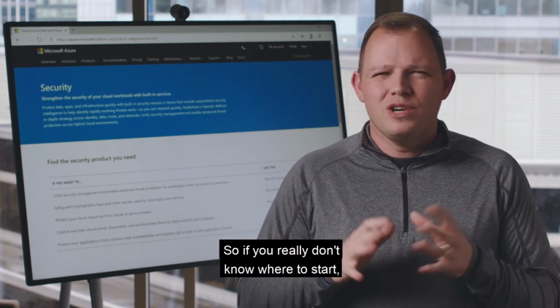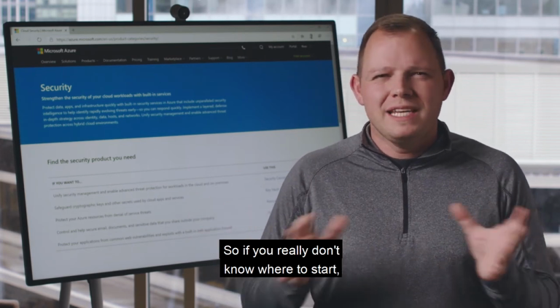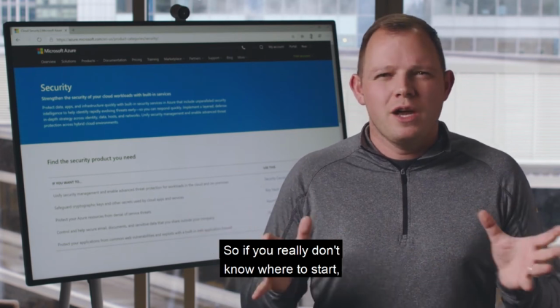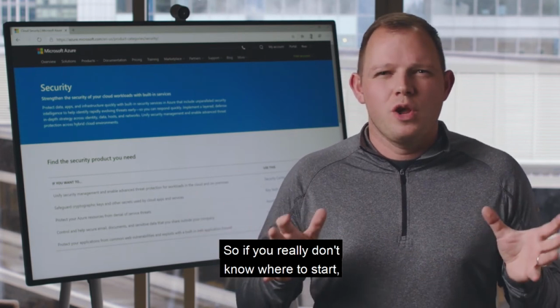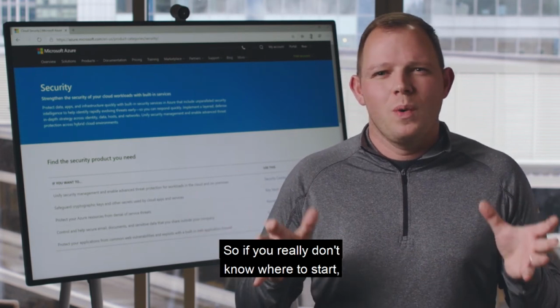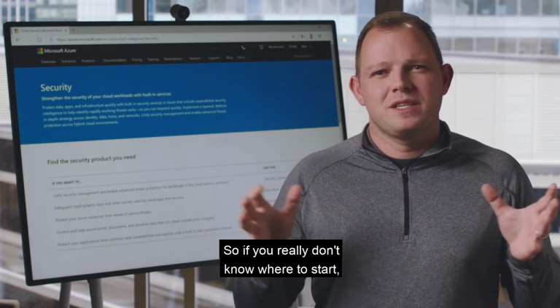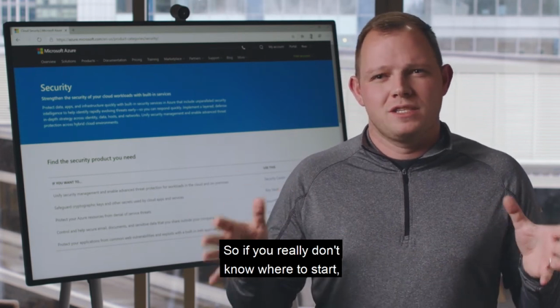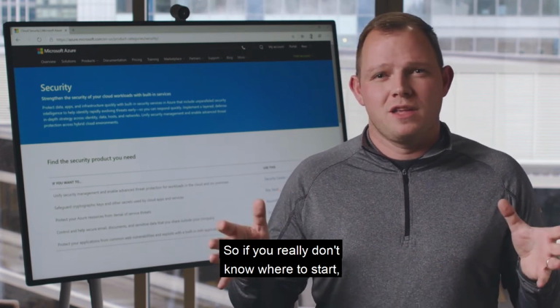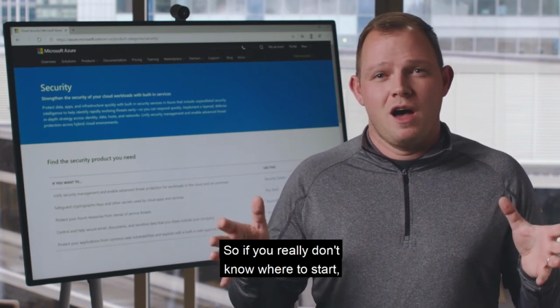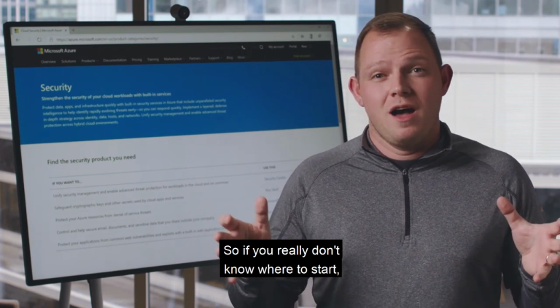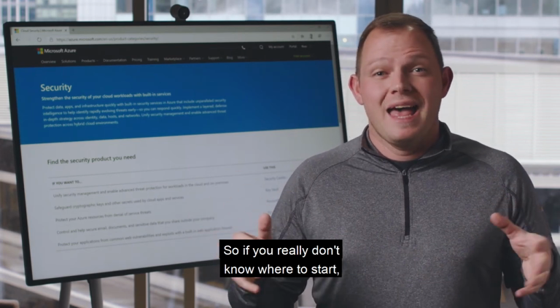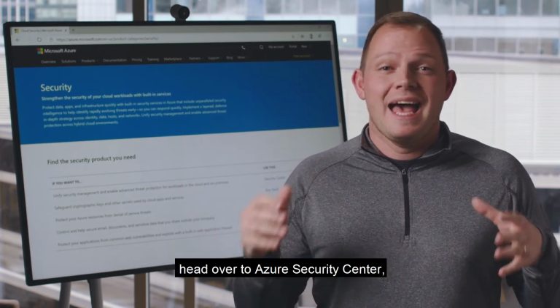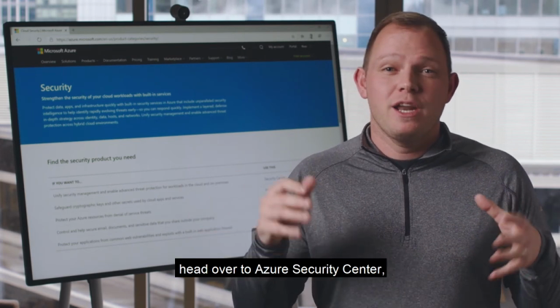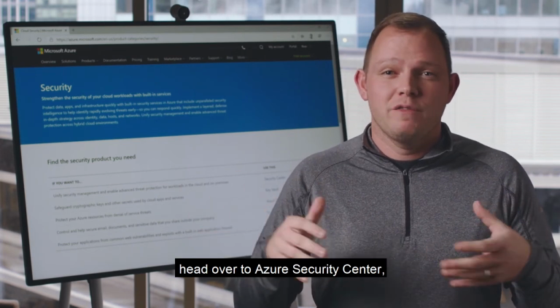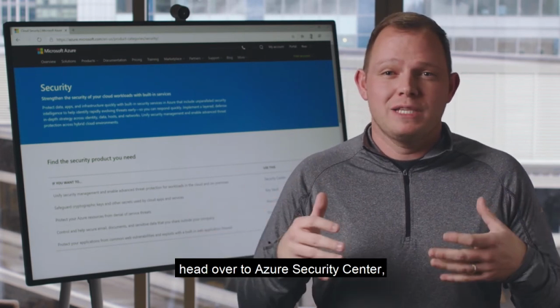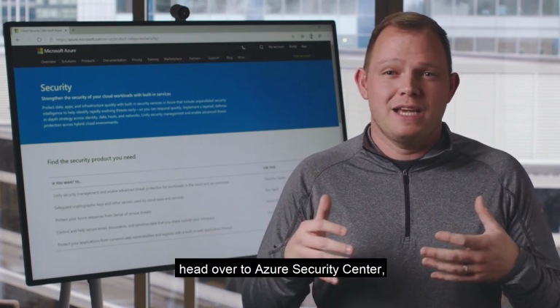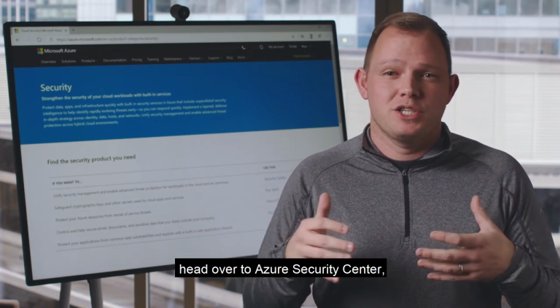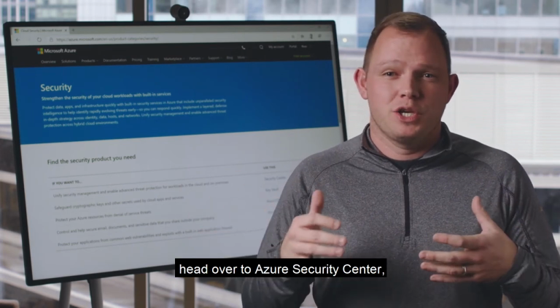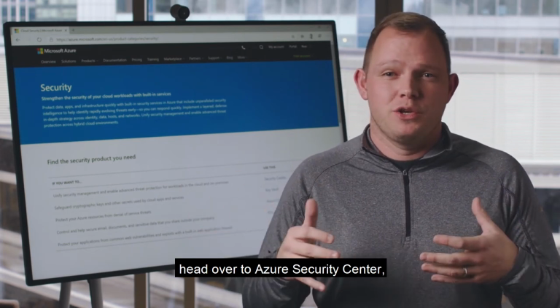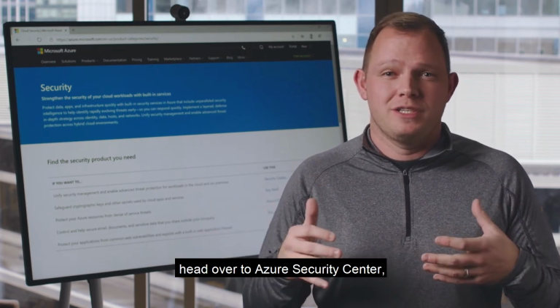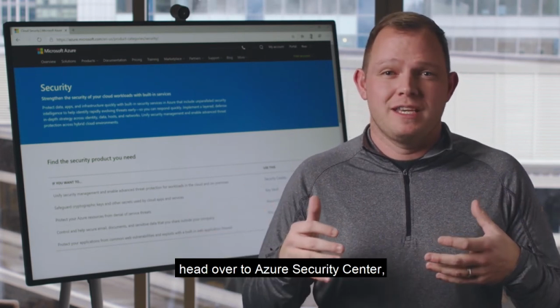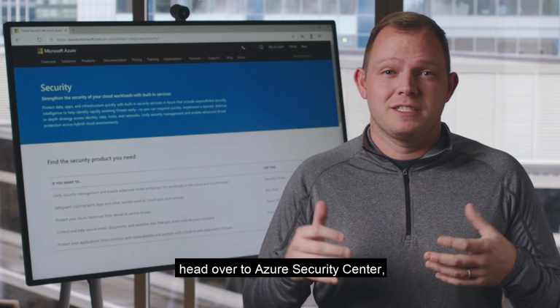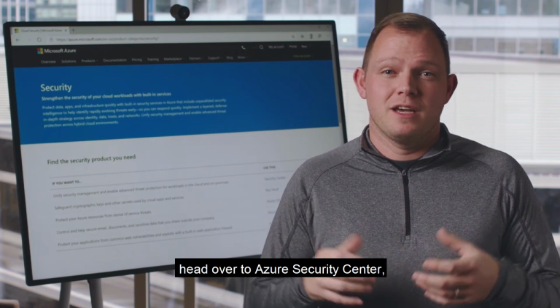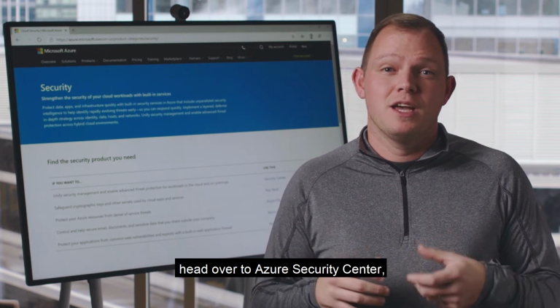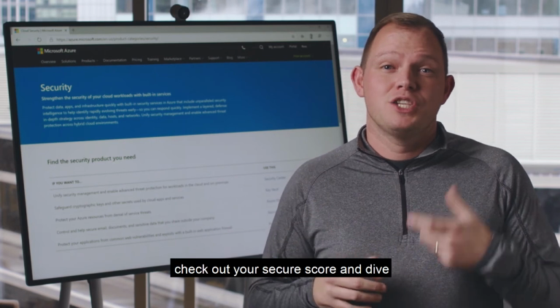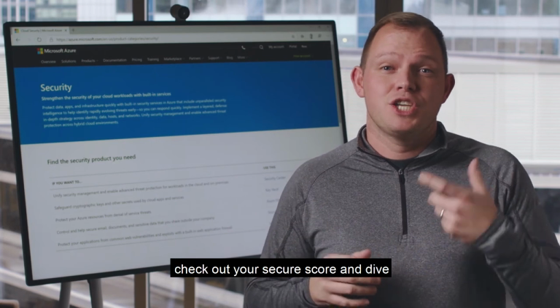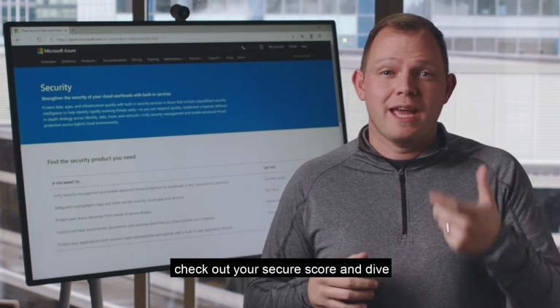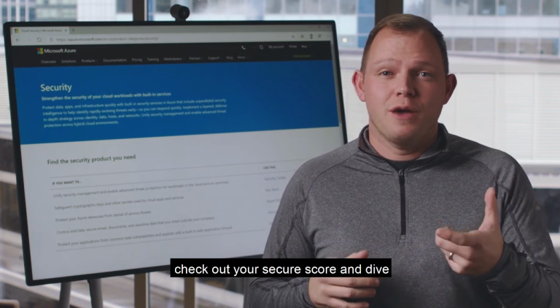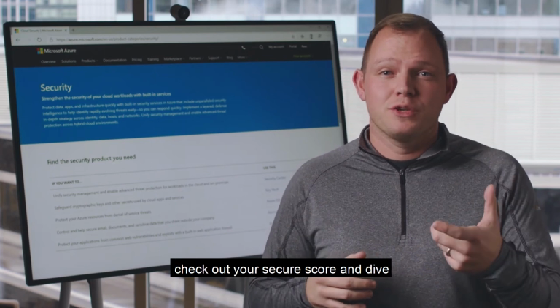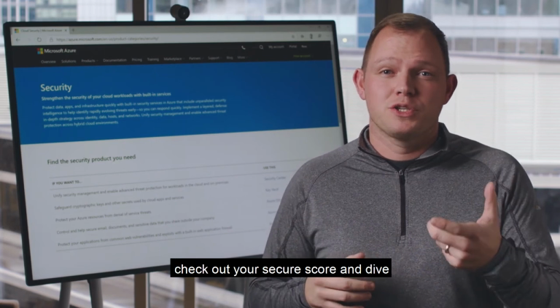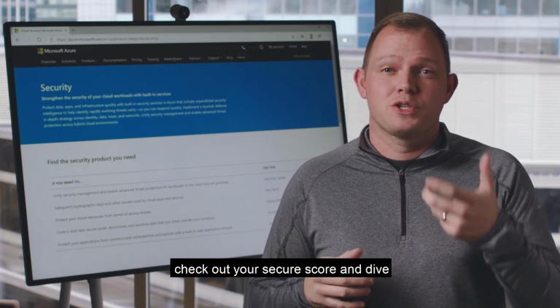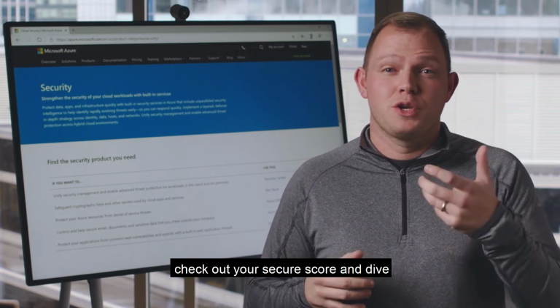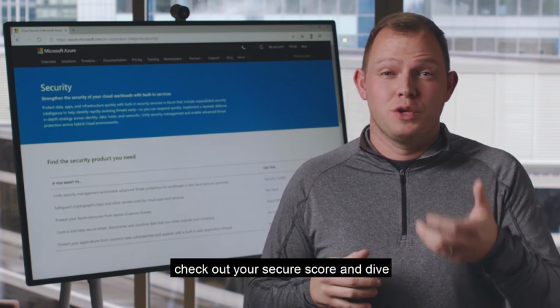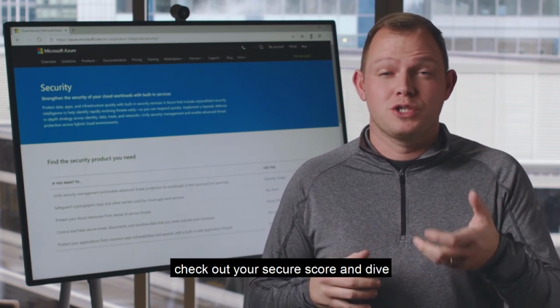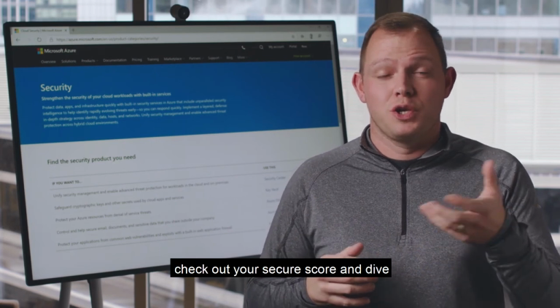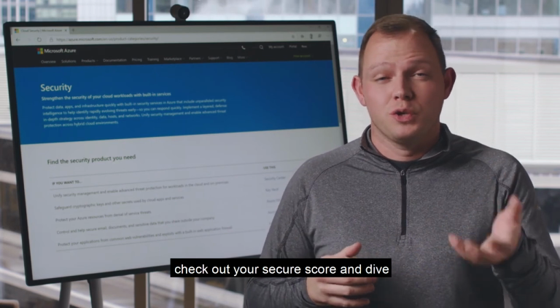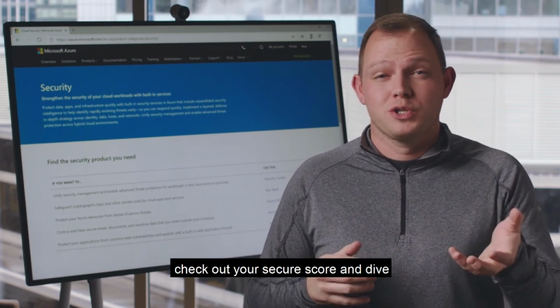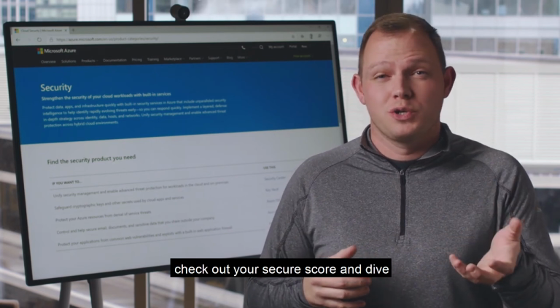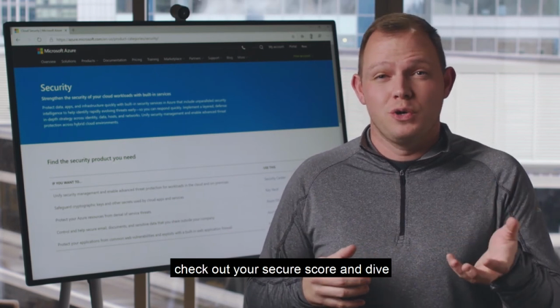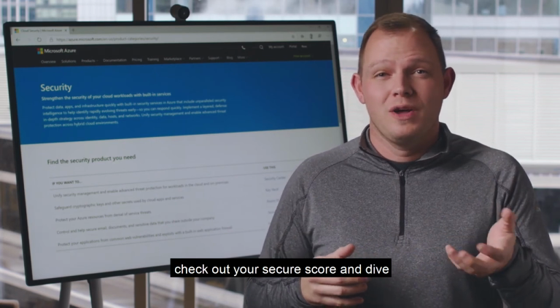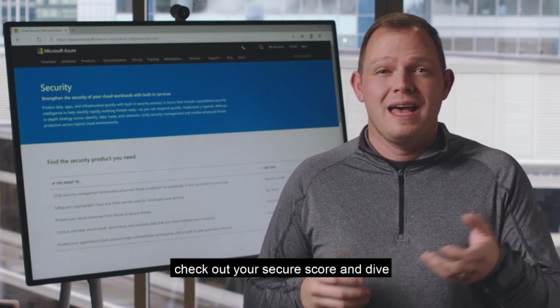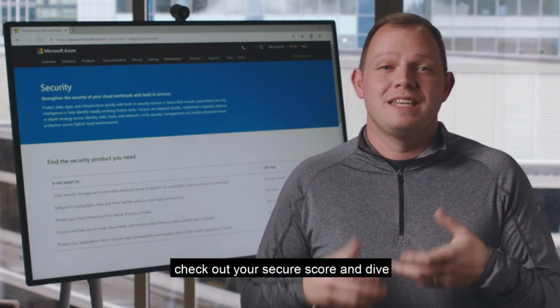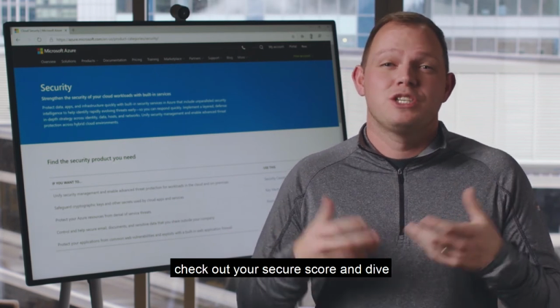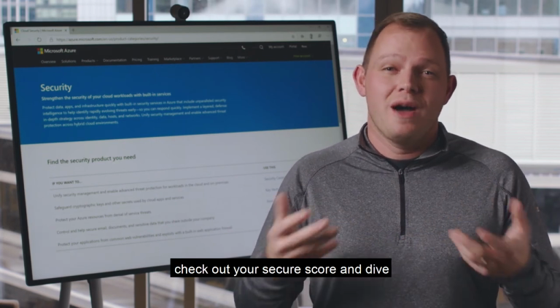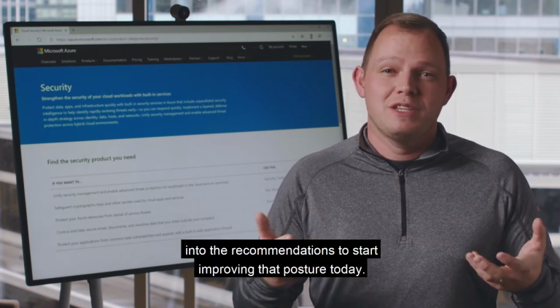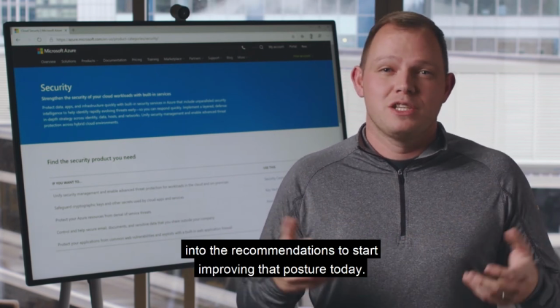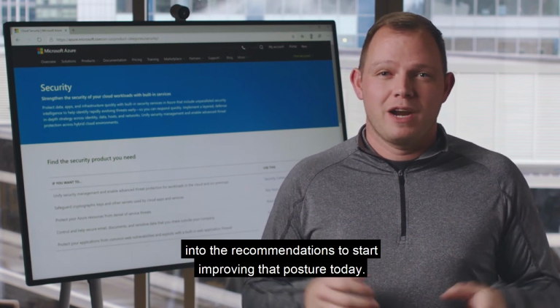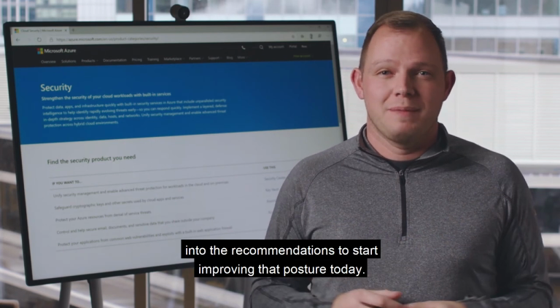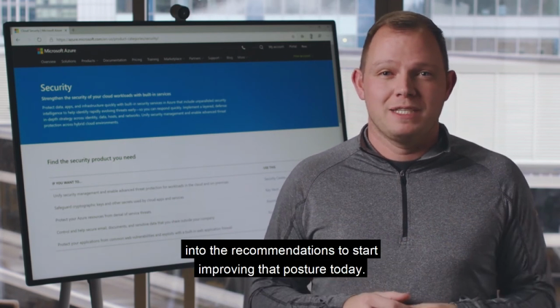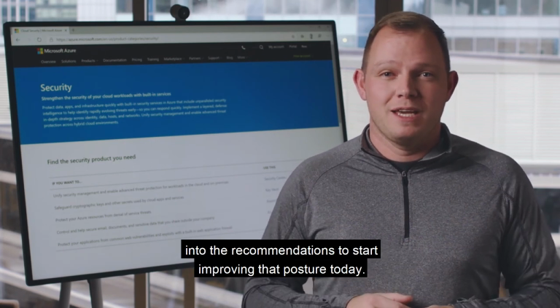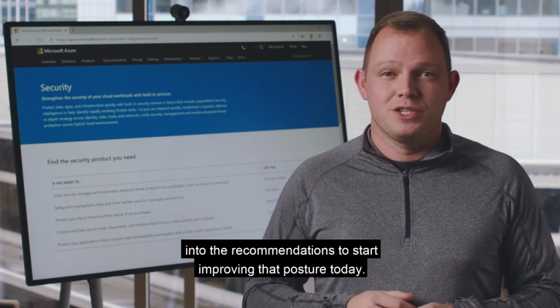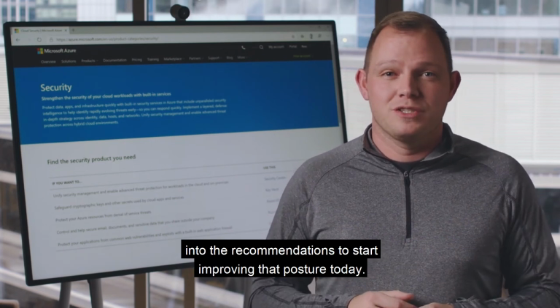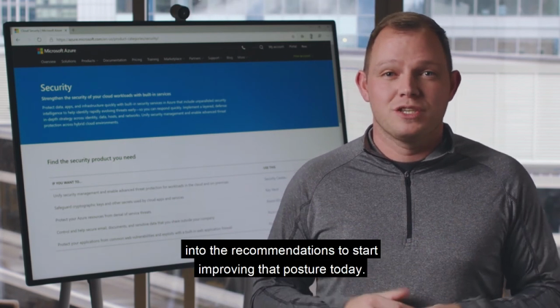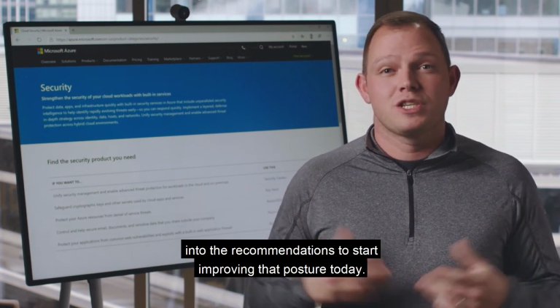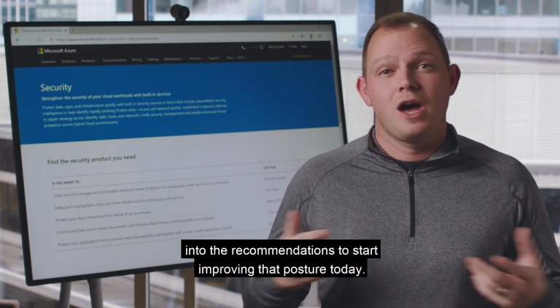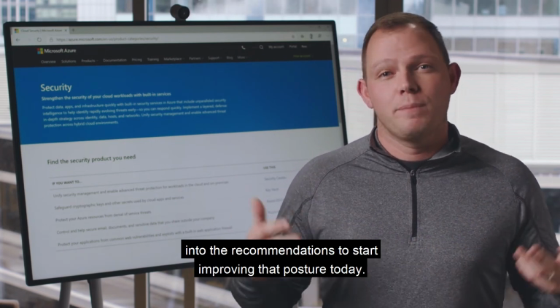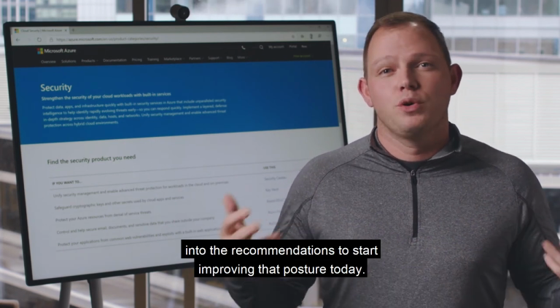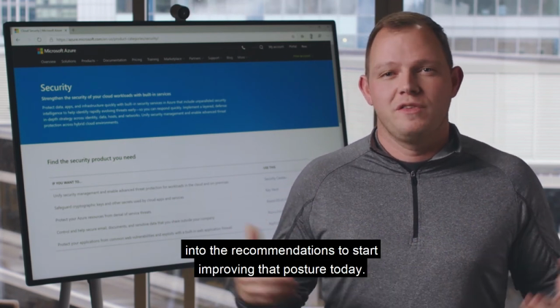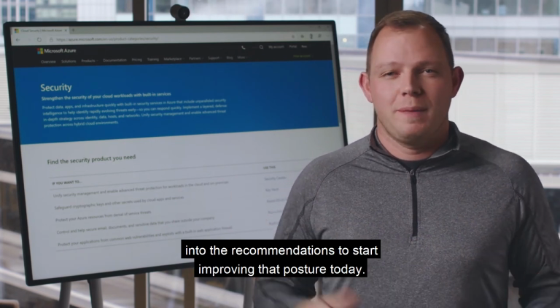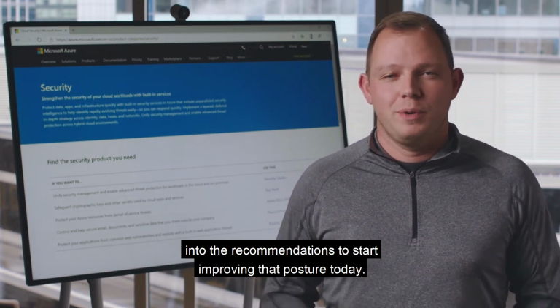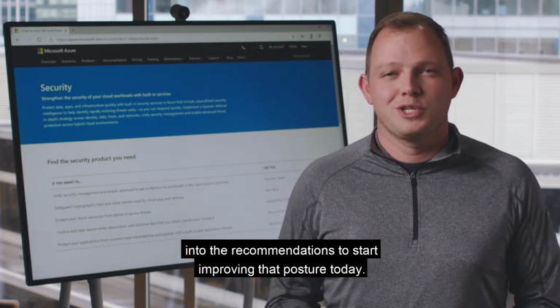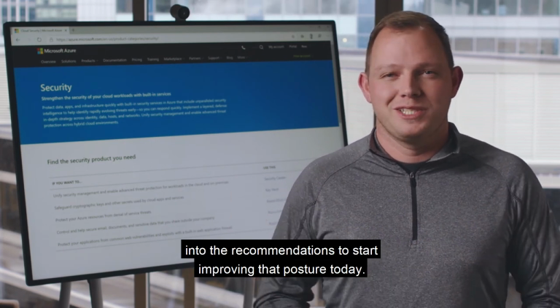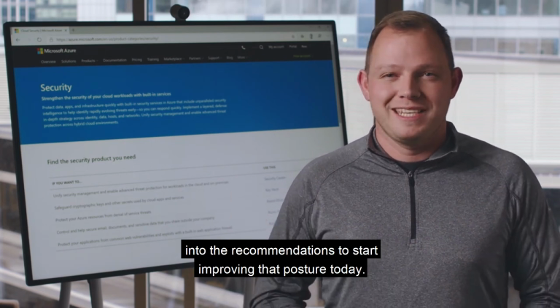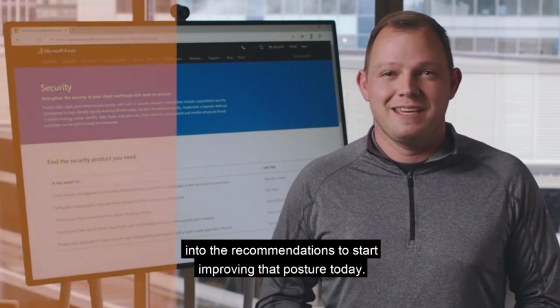So if you really don't know where to start, head over to Azure Security Center, check out your secure score, and dive into the recommendations to start improving that posture today.